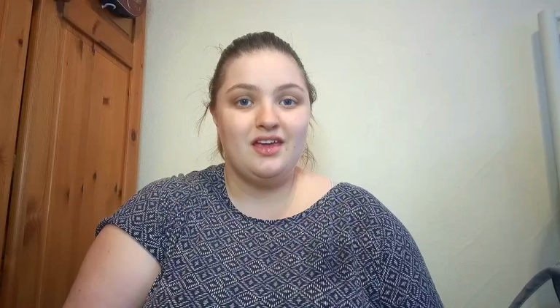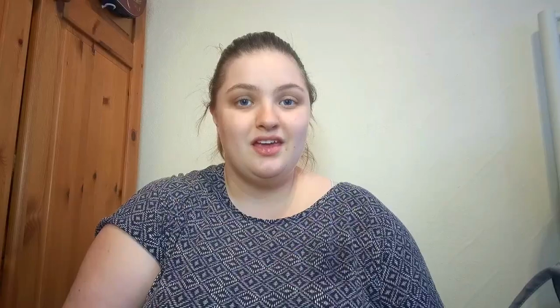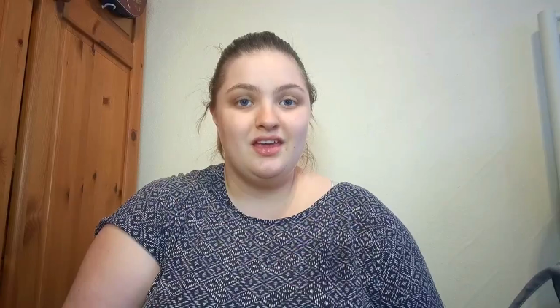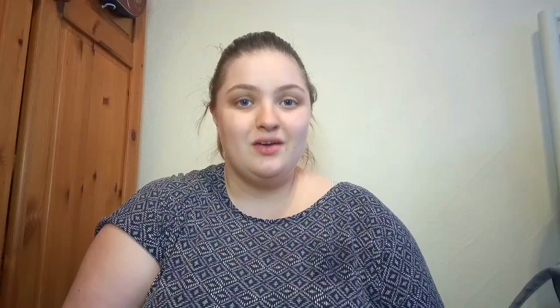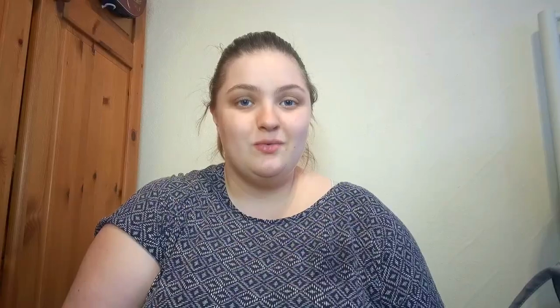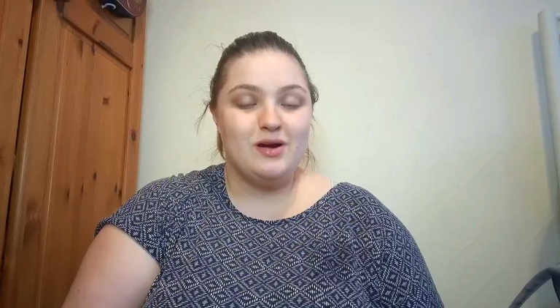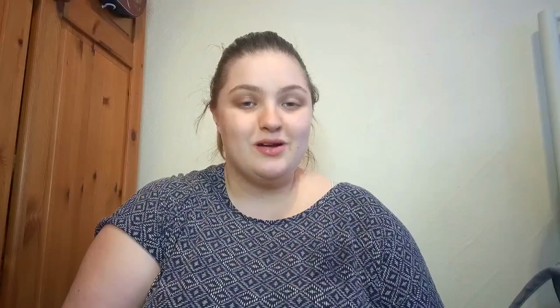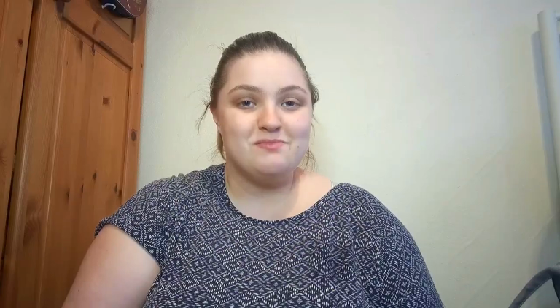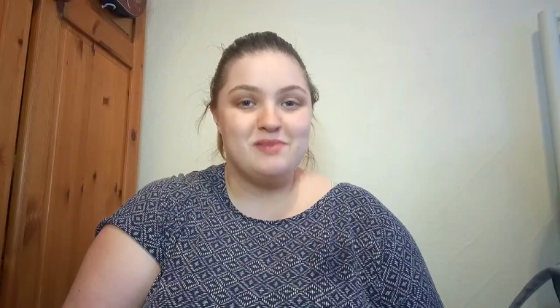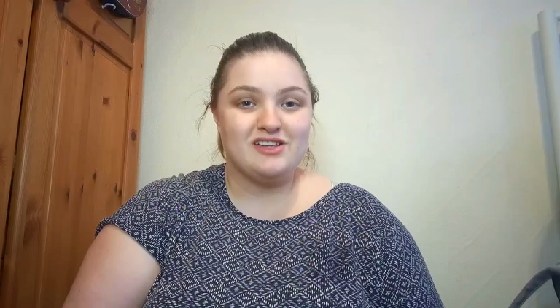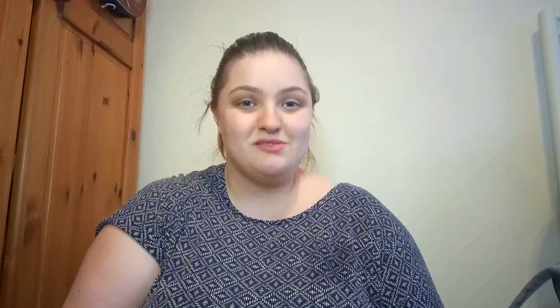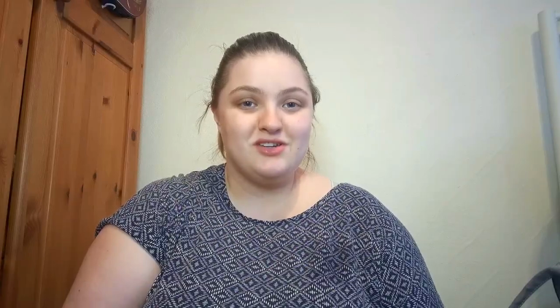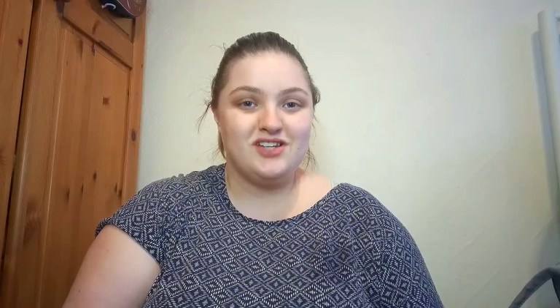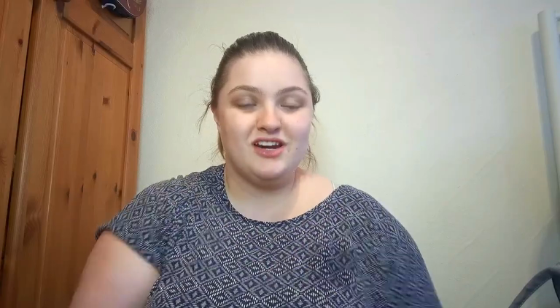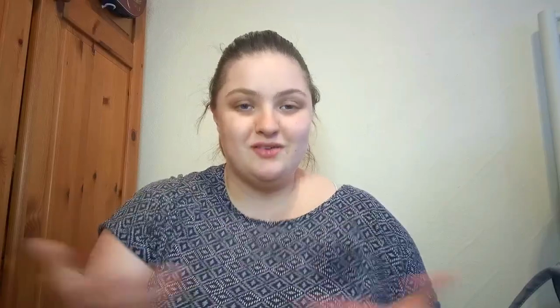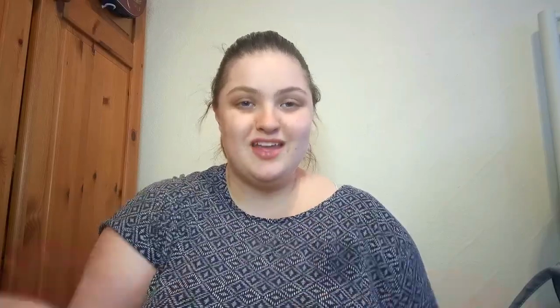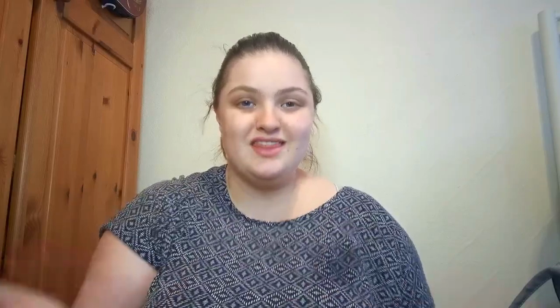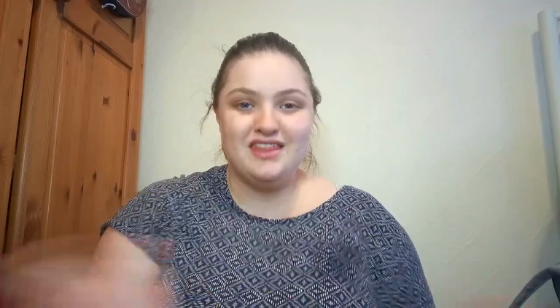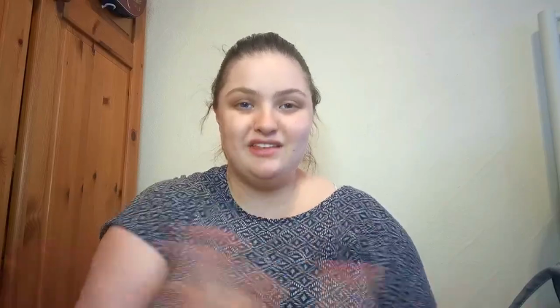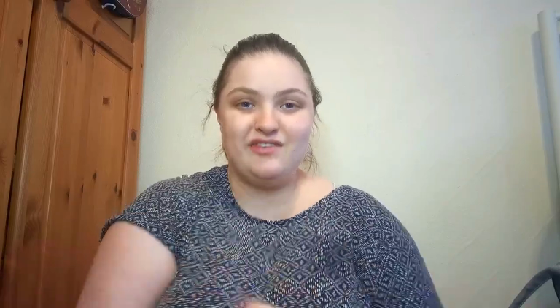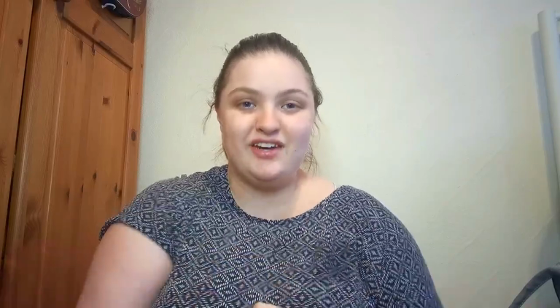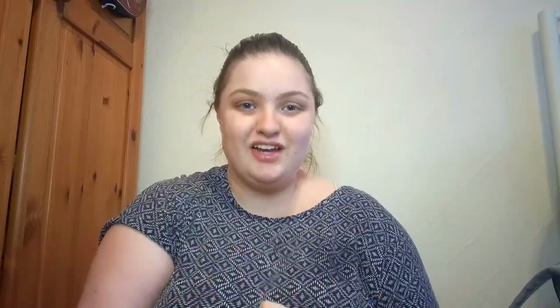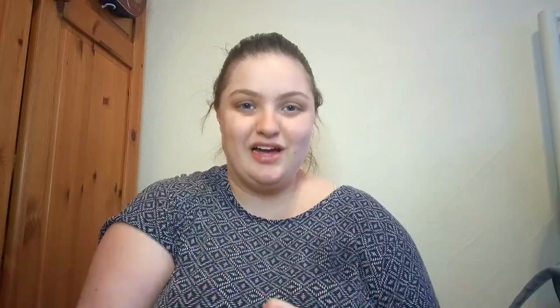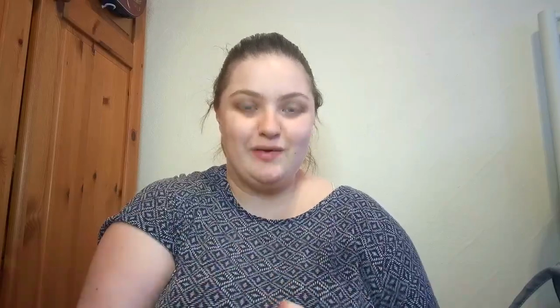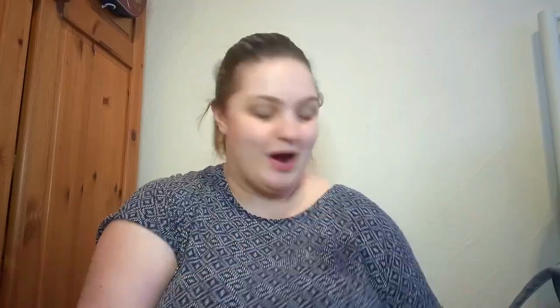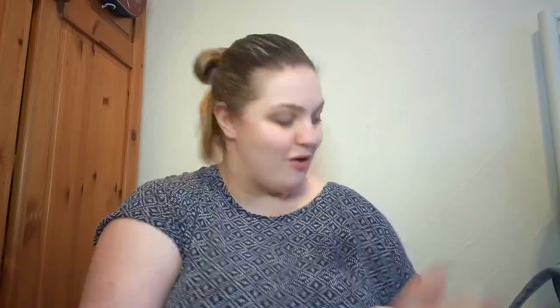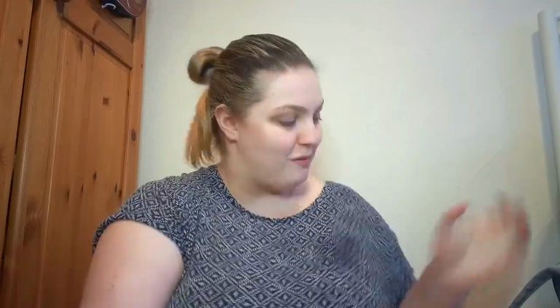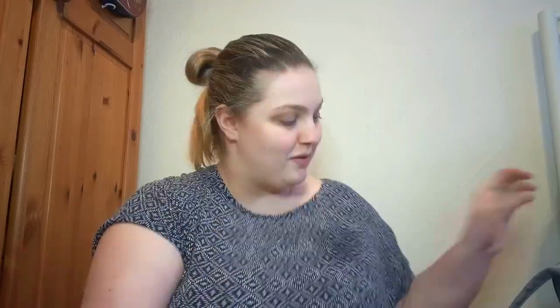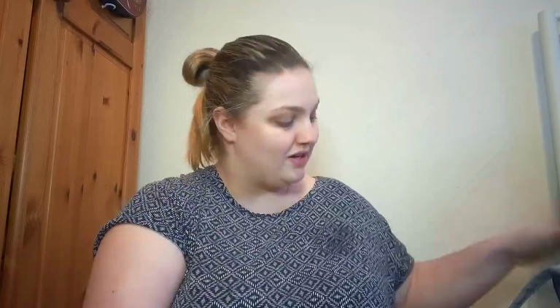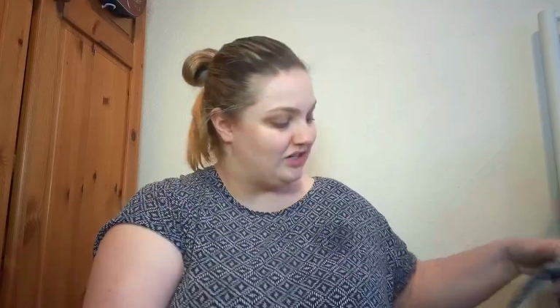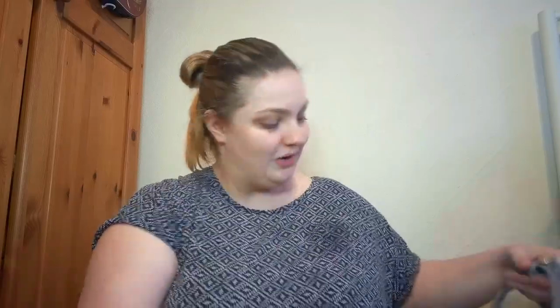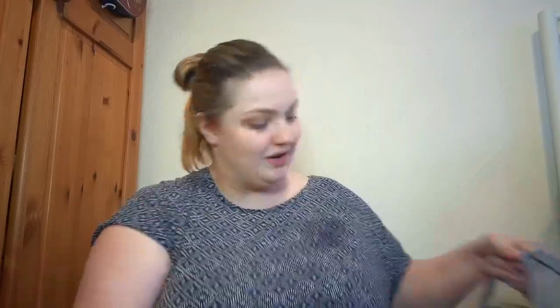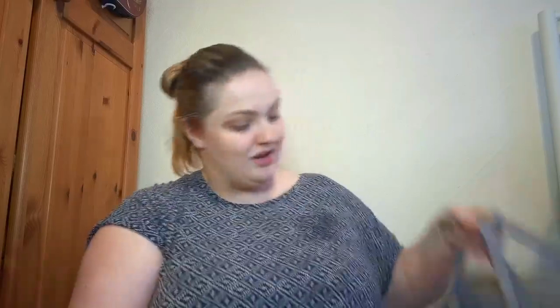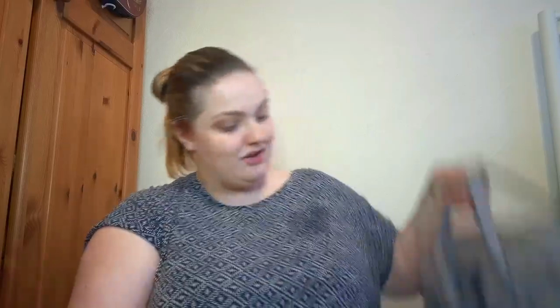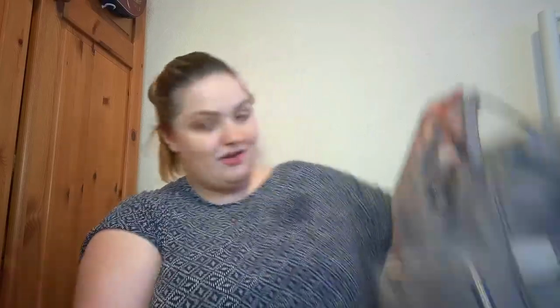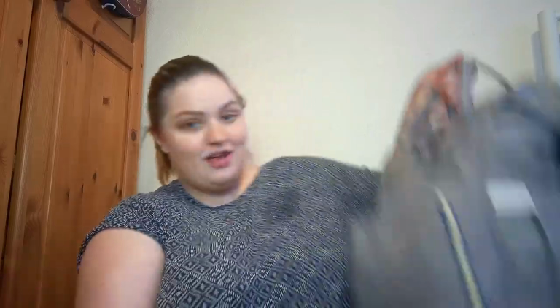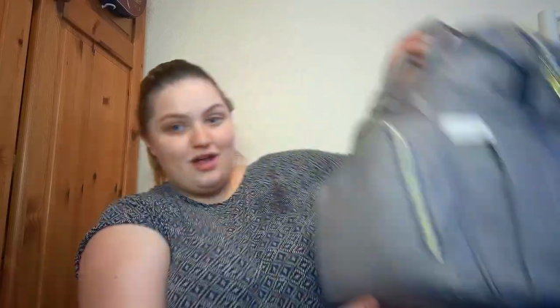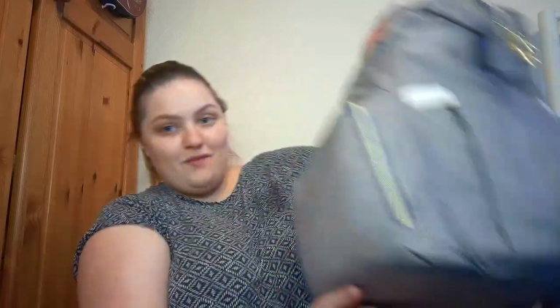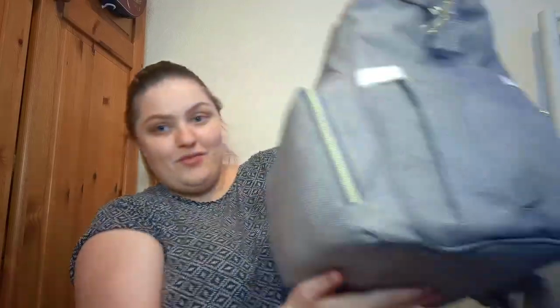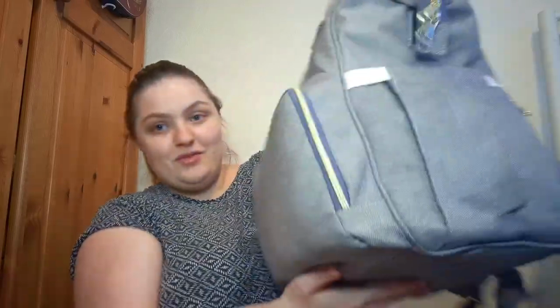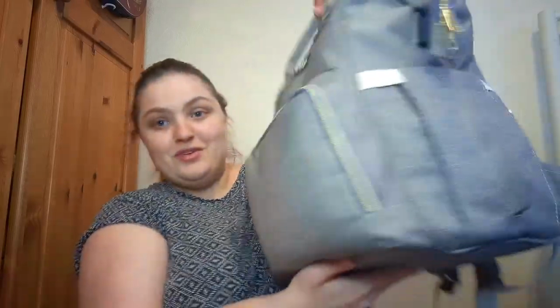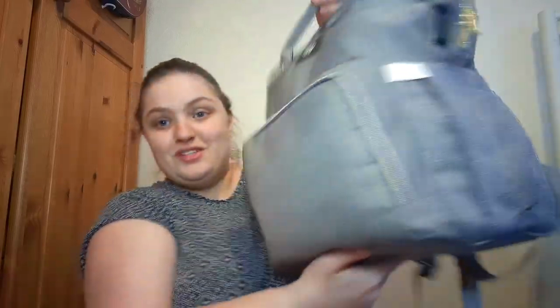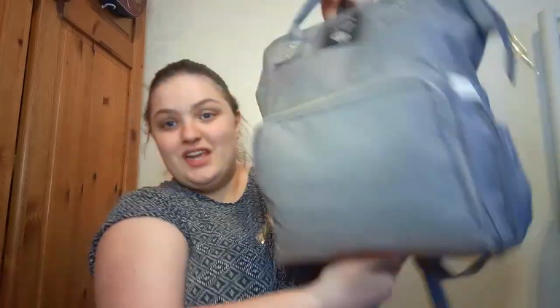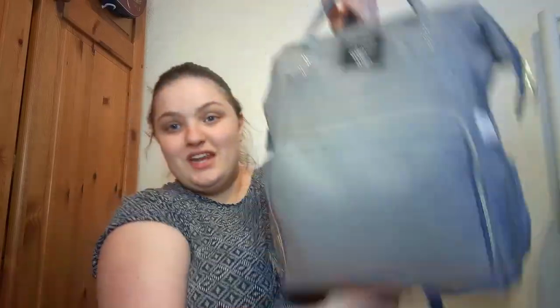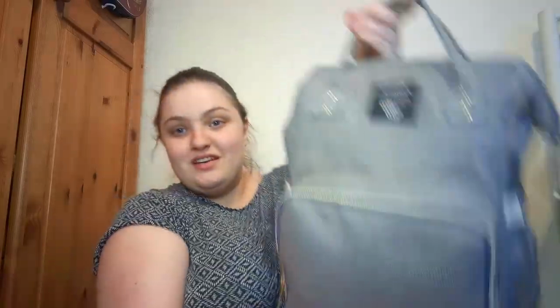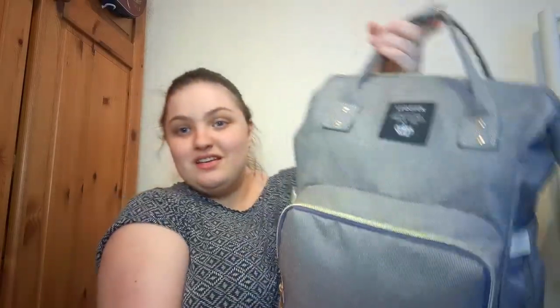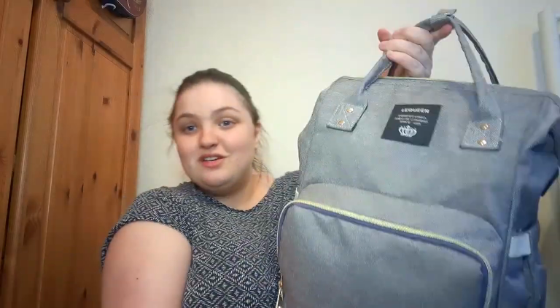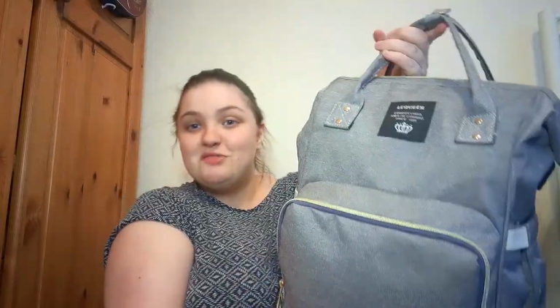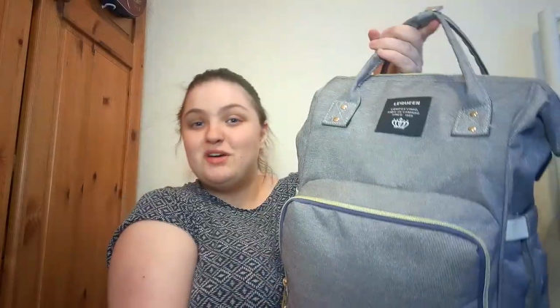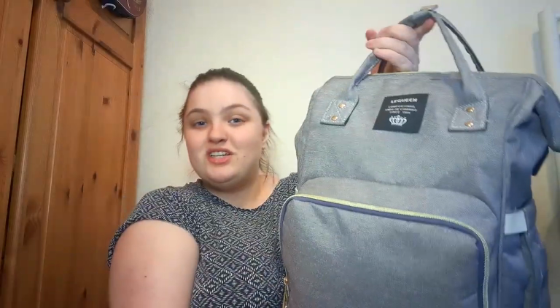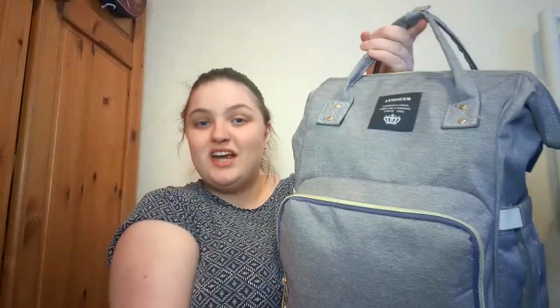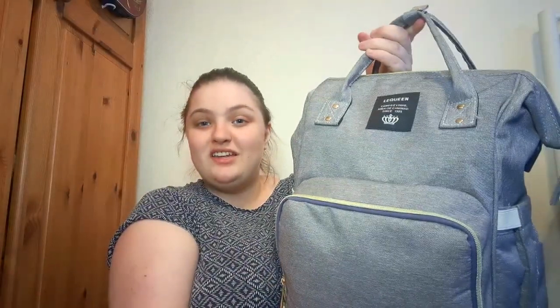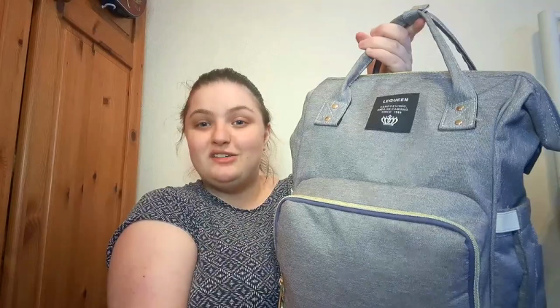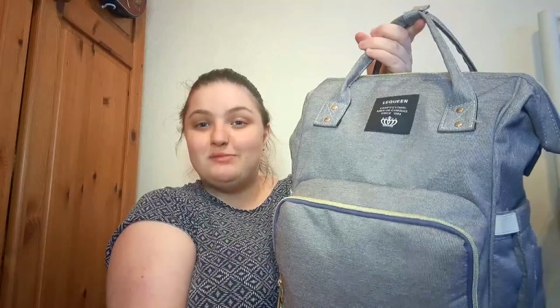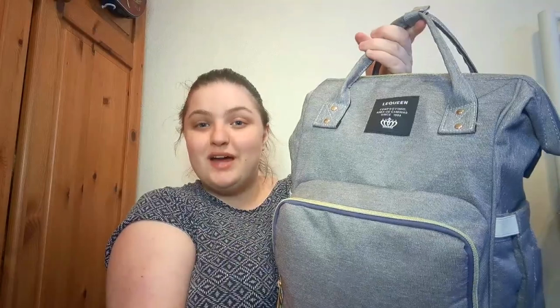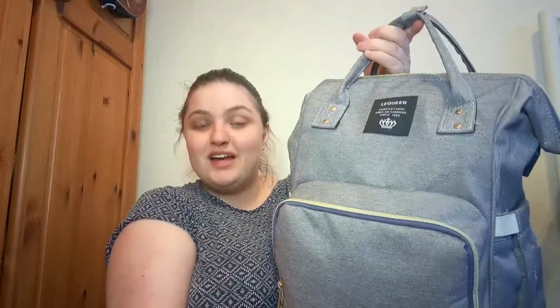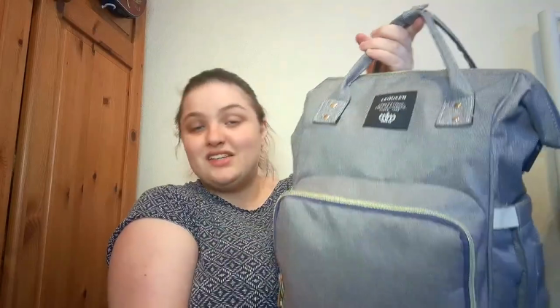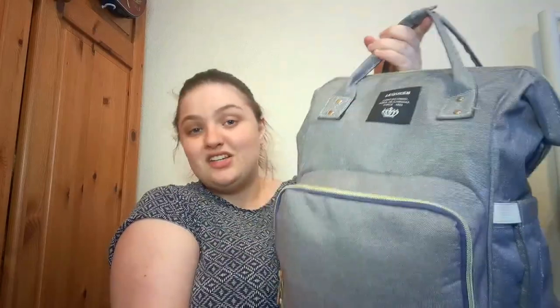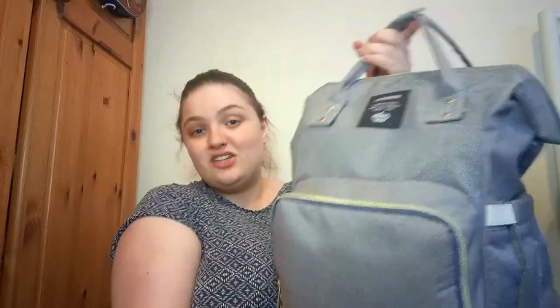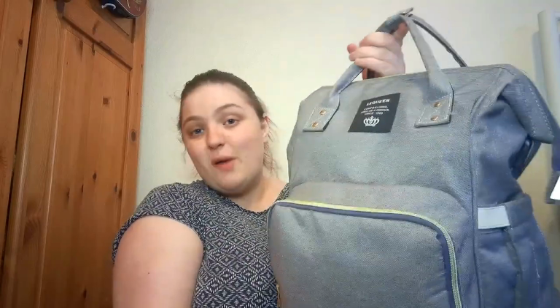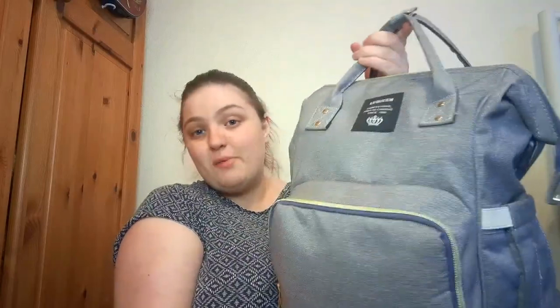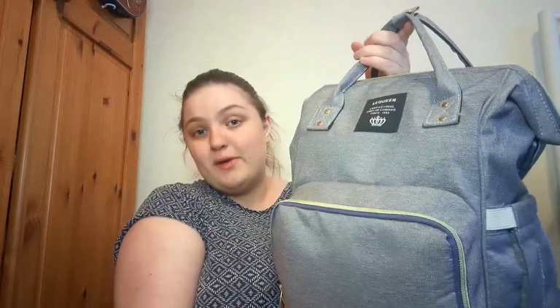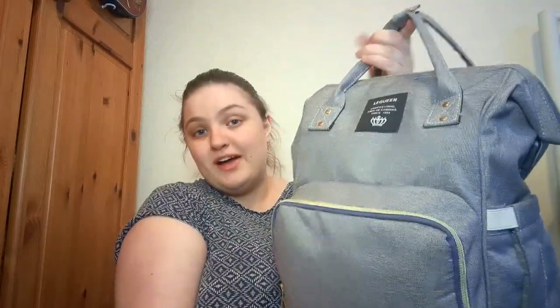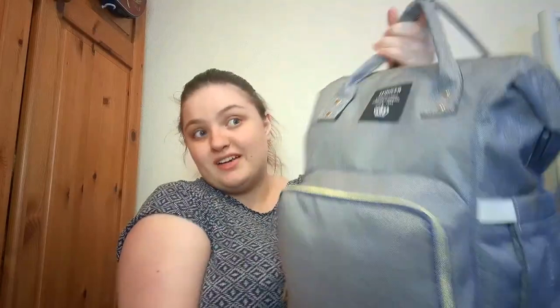Welcome back to my channel. In this video I'll be showing you what's in my changing bag slash diaper bag.